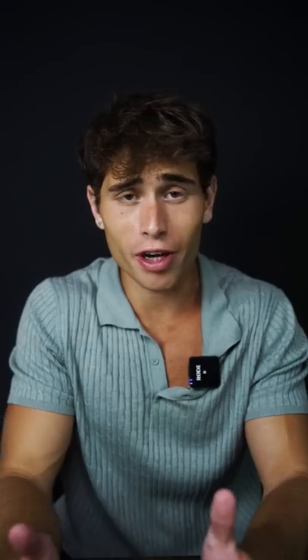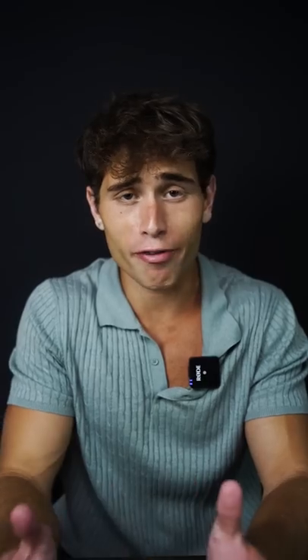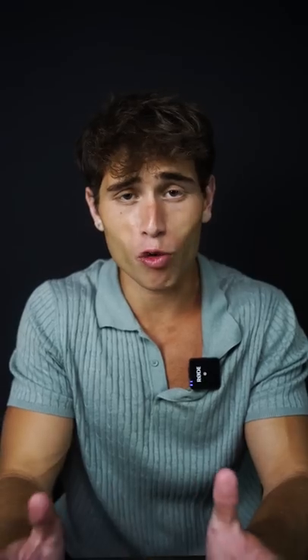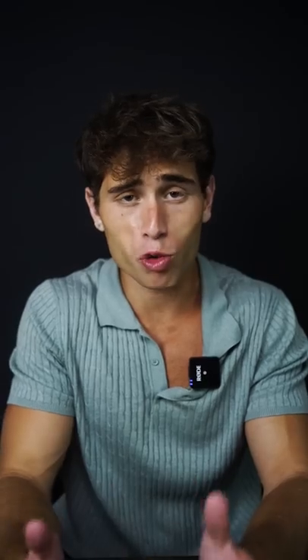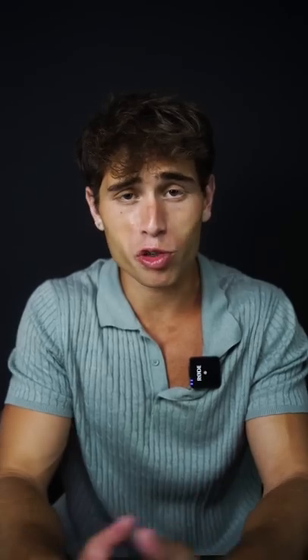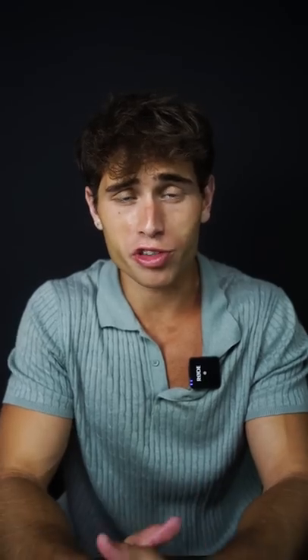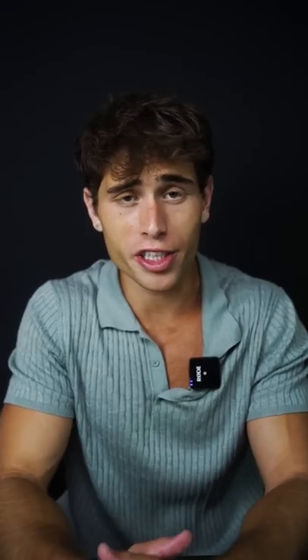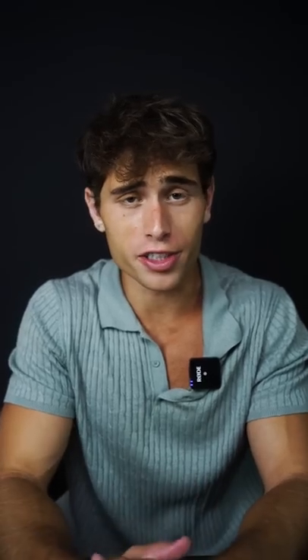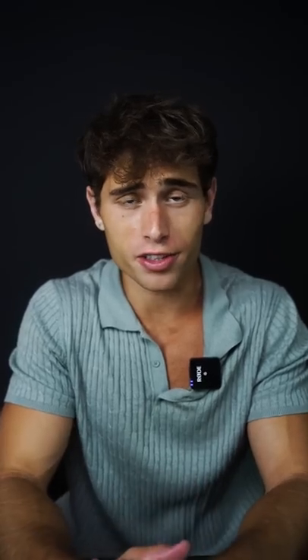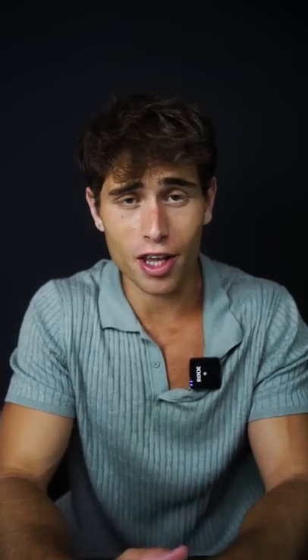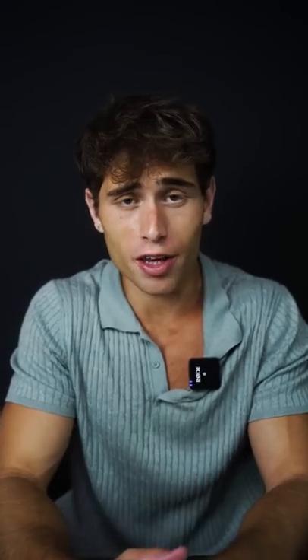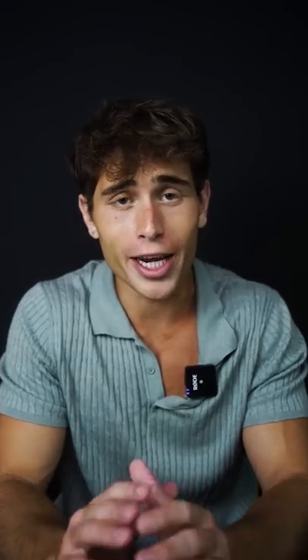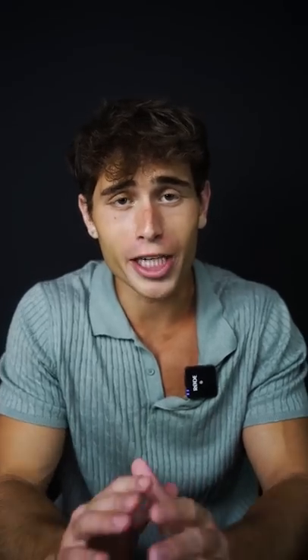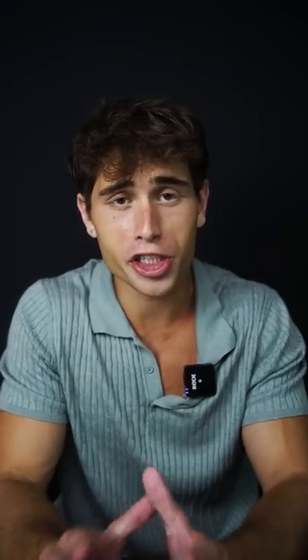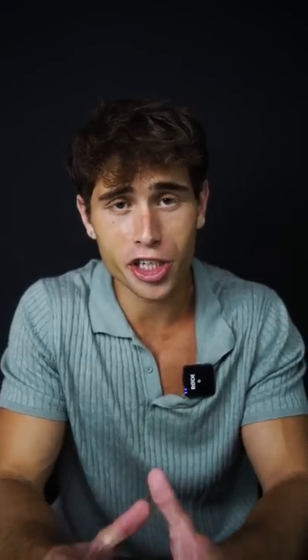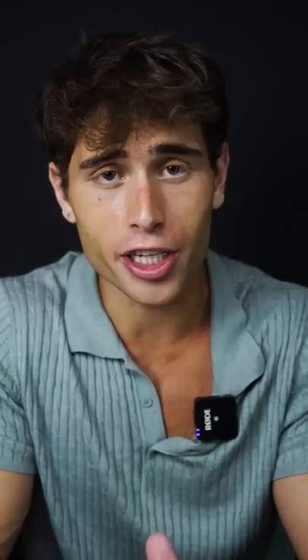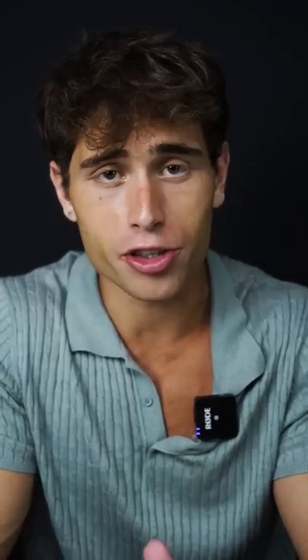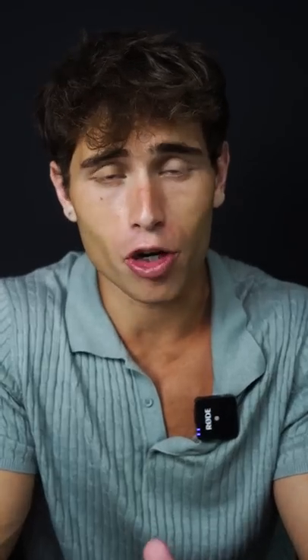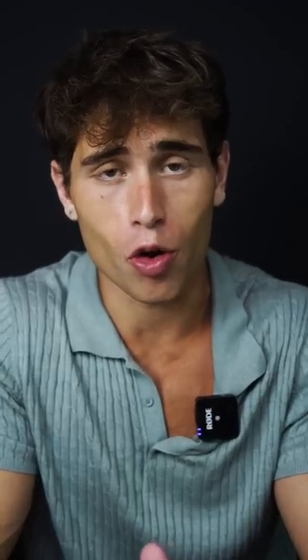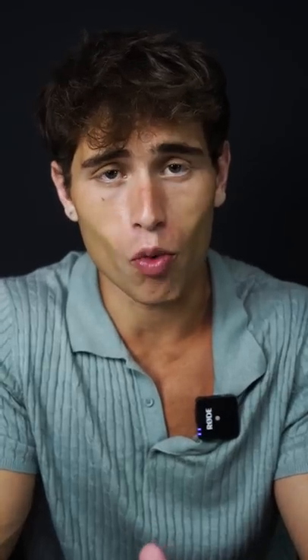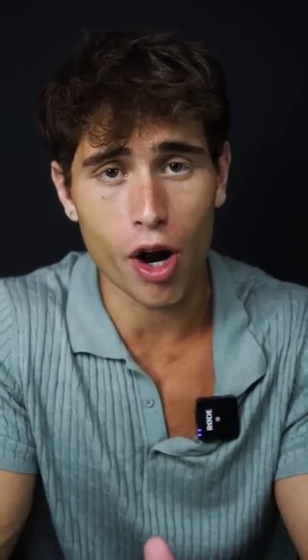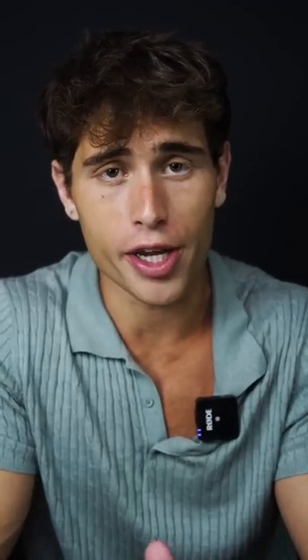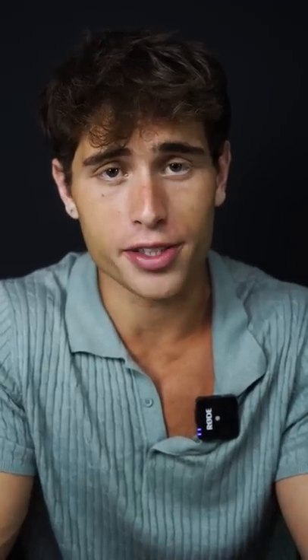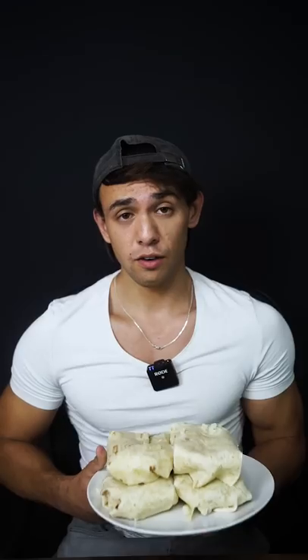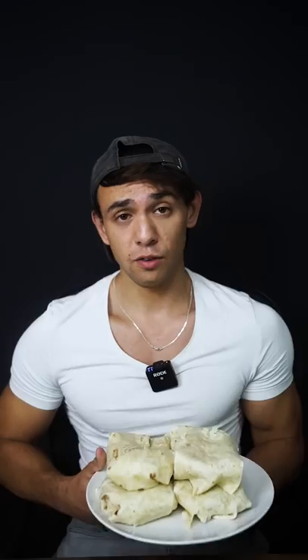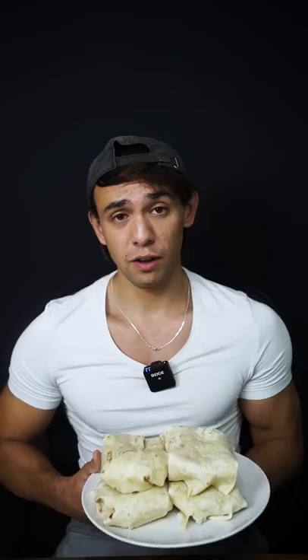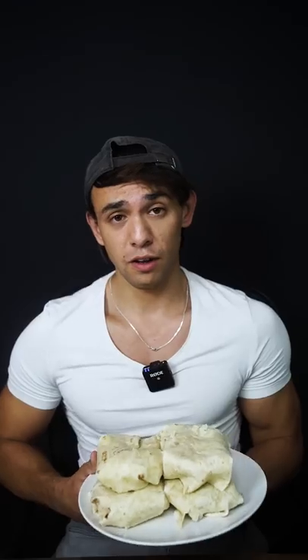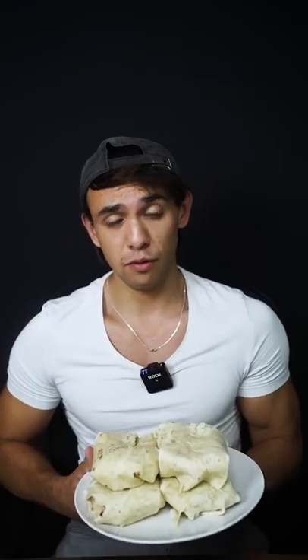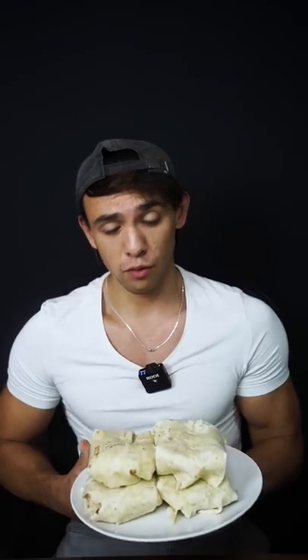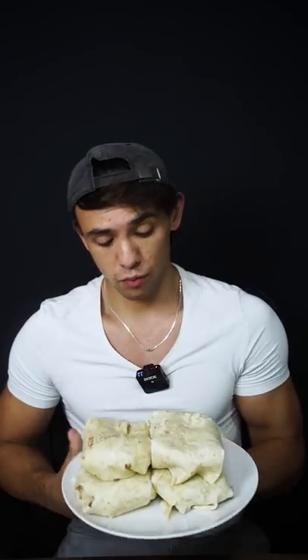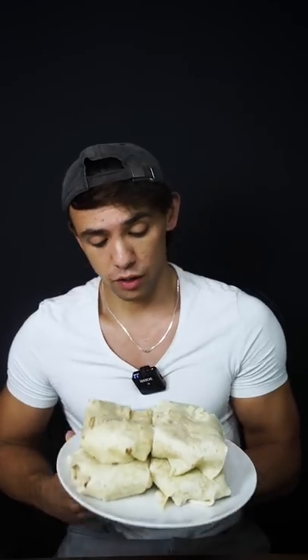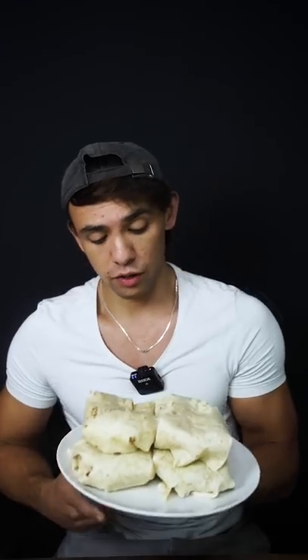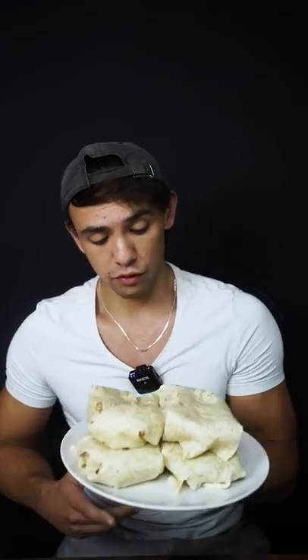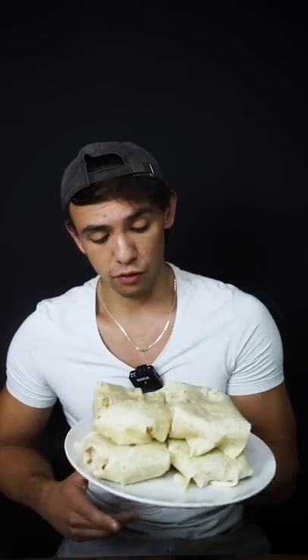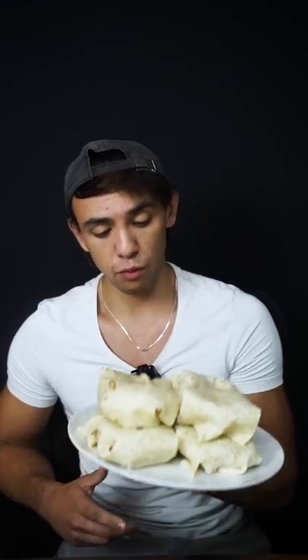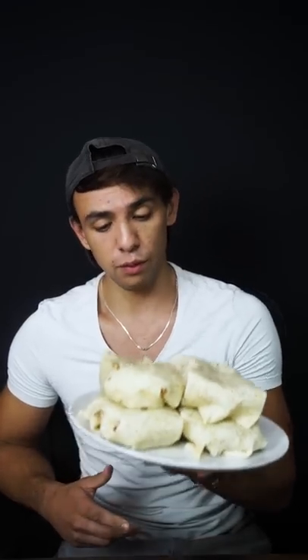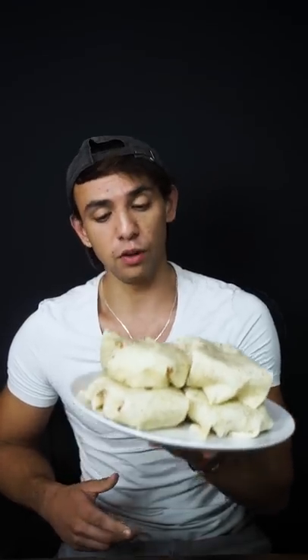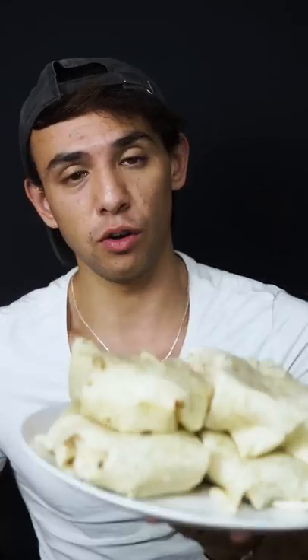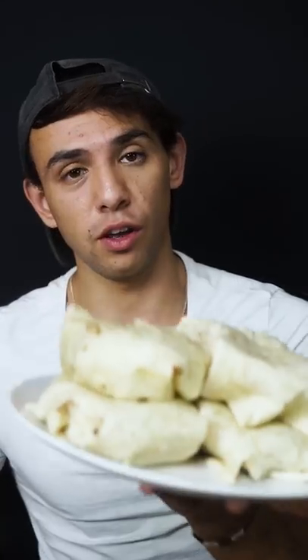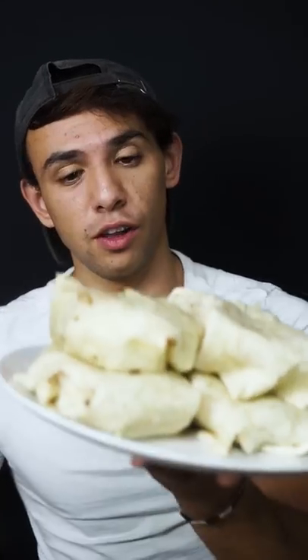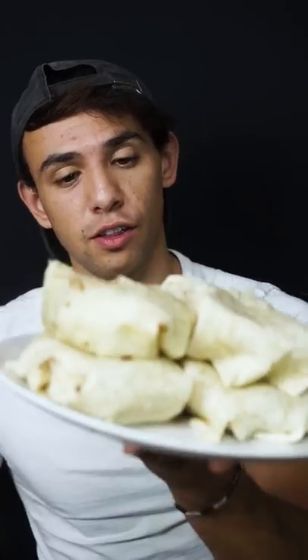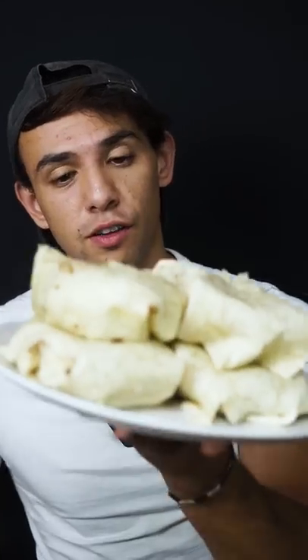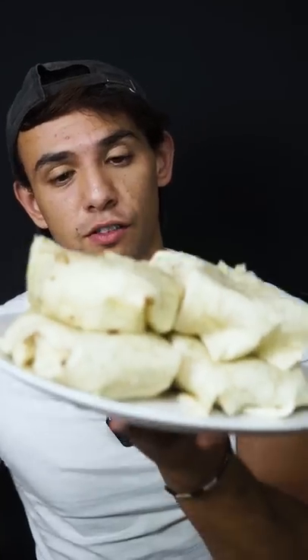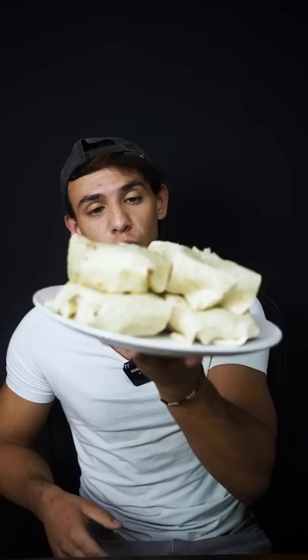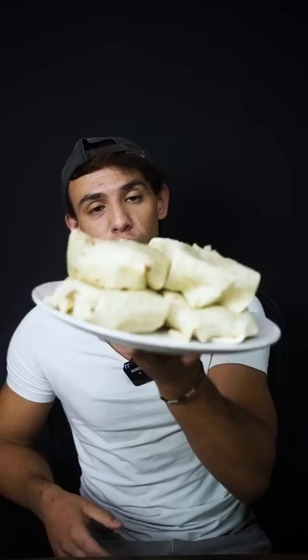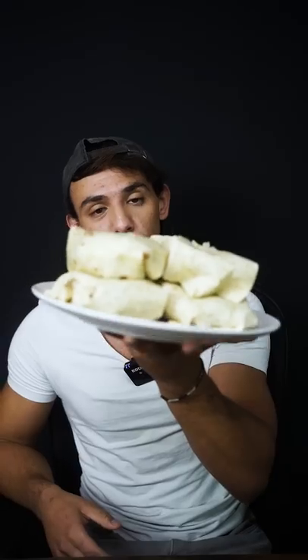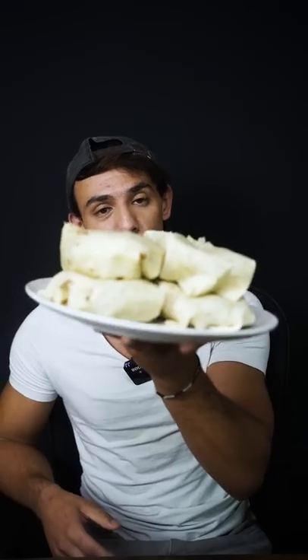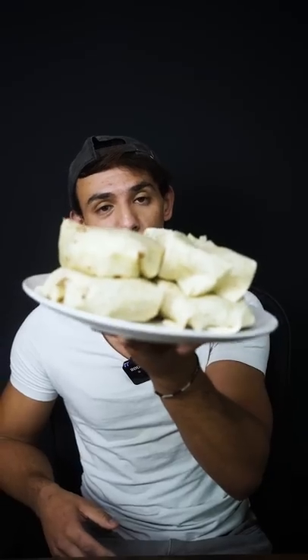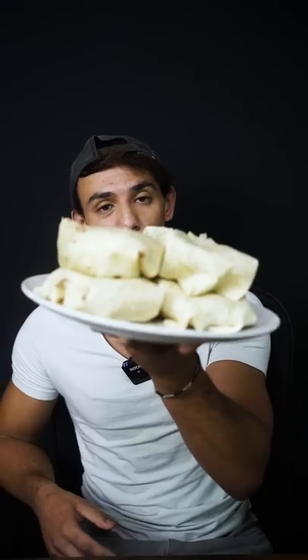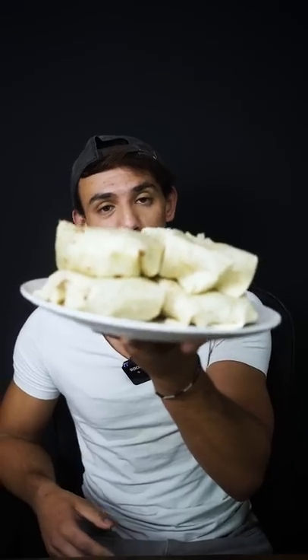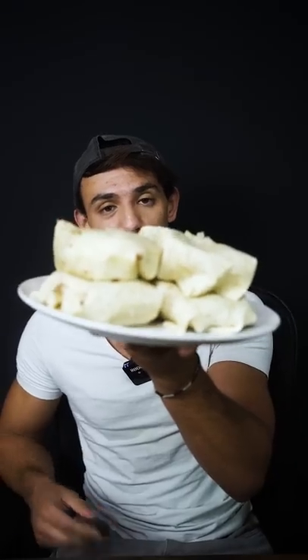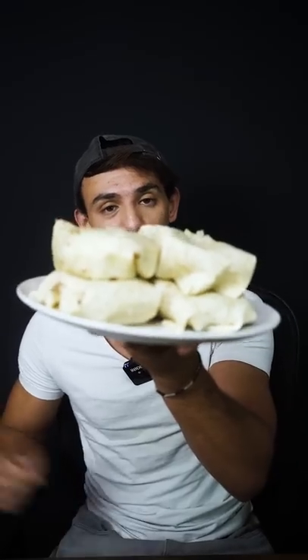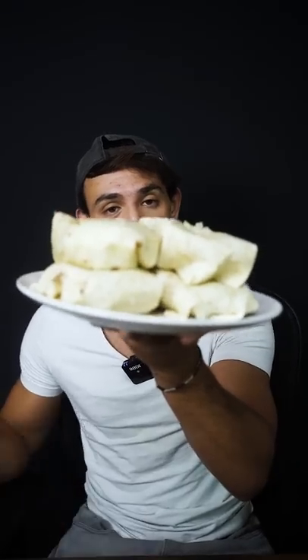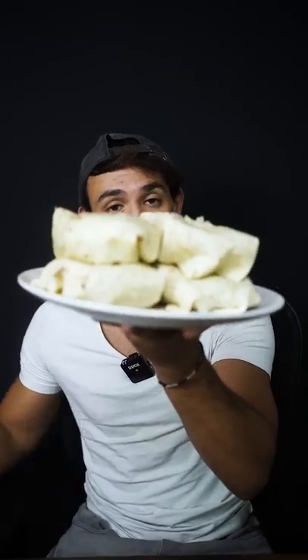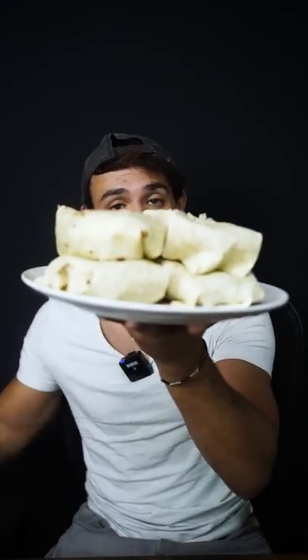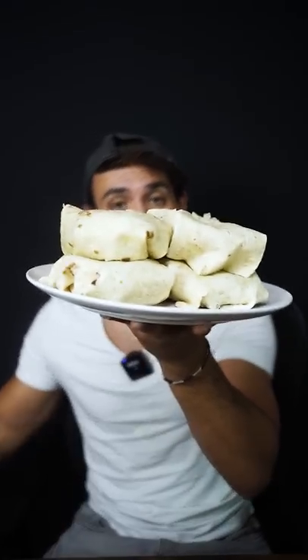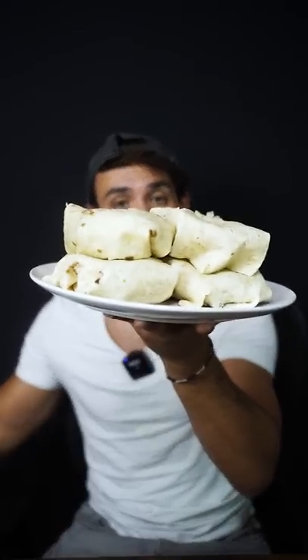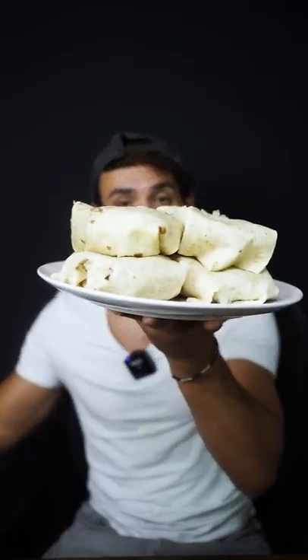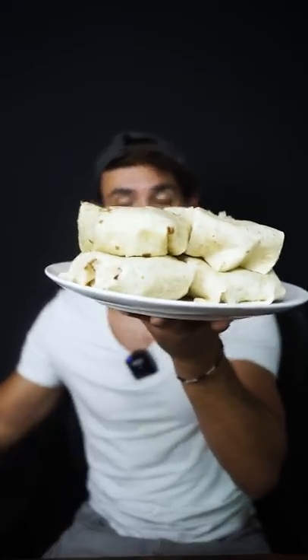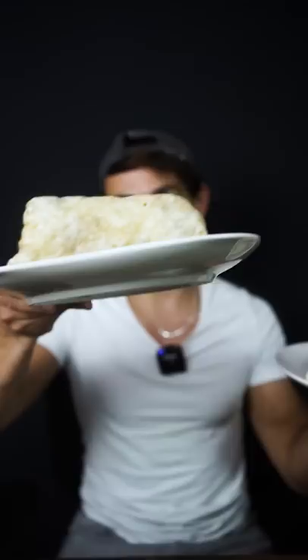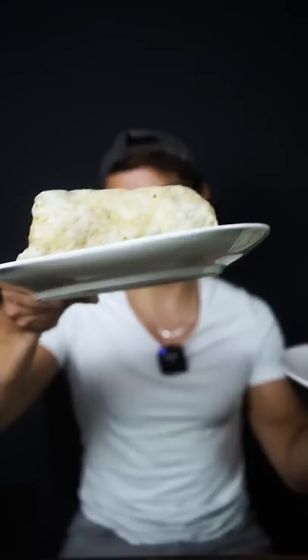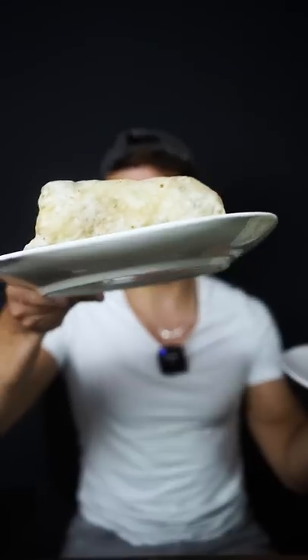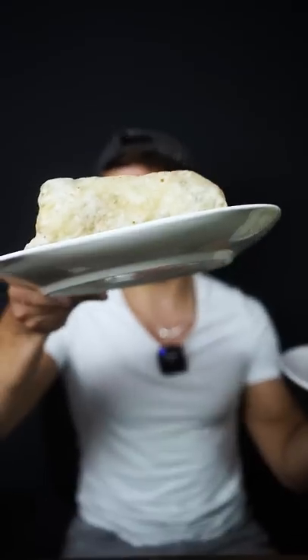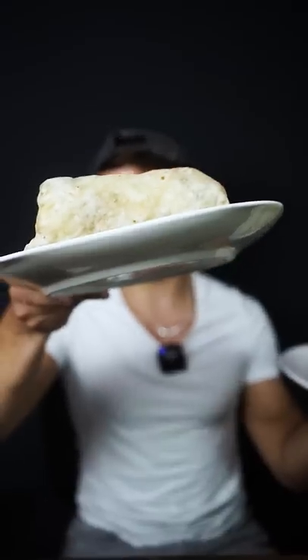We still had four tortillas left and a ton of rice. Honestly, I feel really stupid looking at this, knowing that this costs the exact same as this.